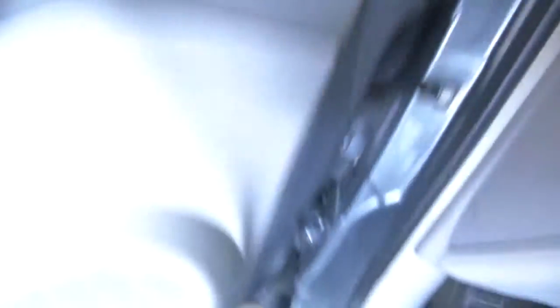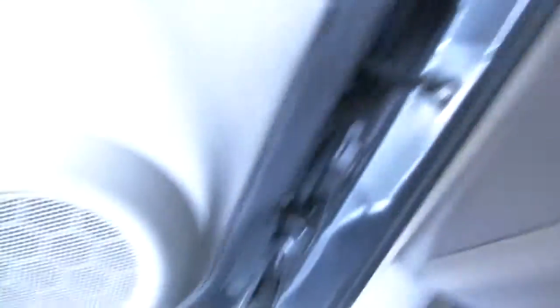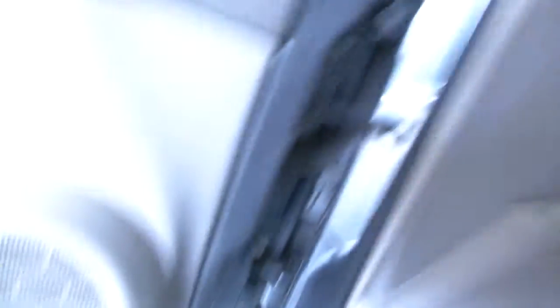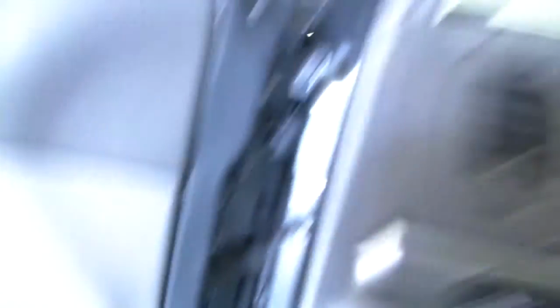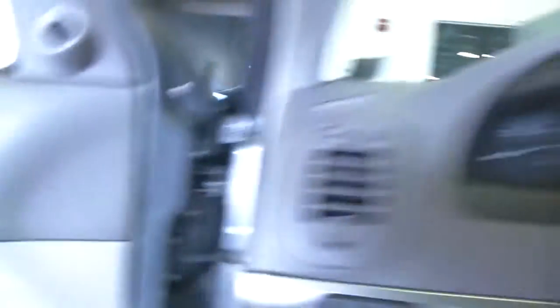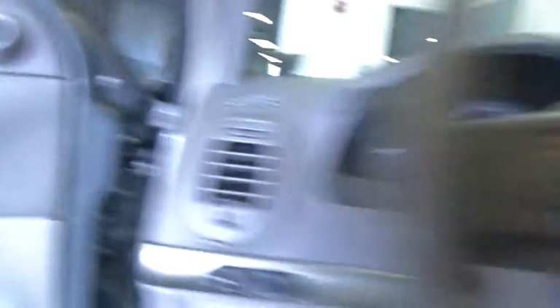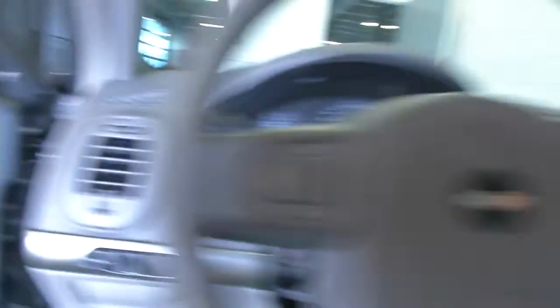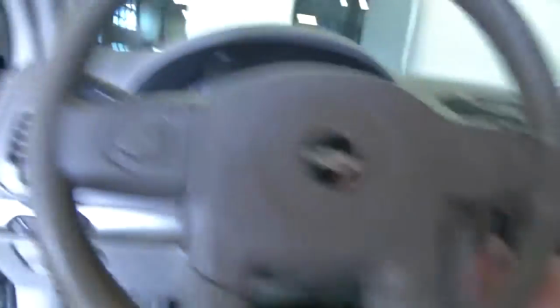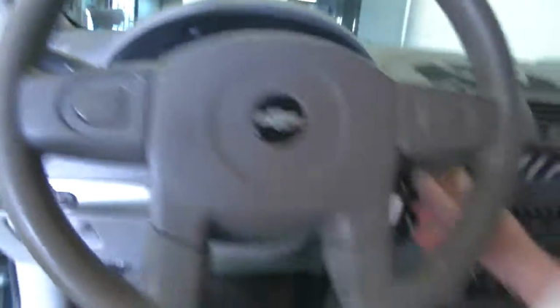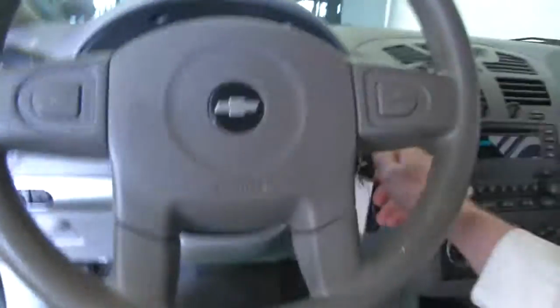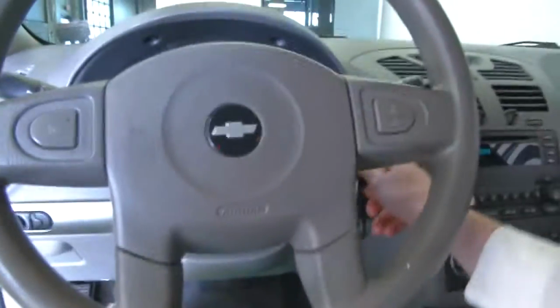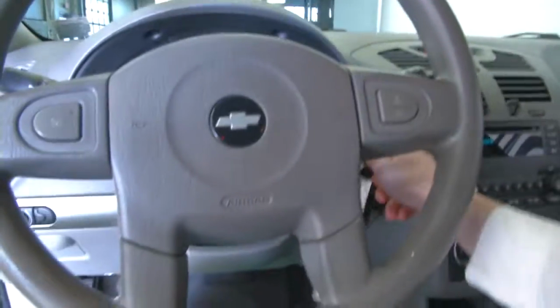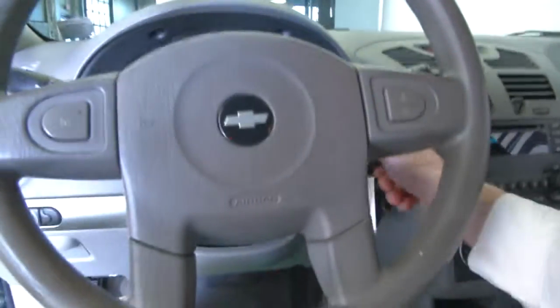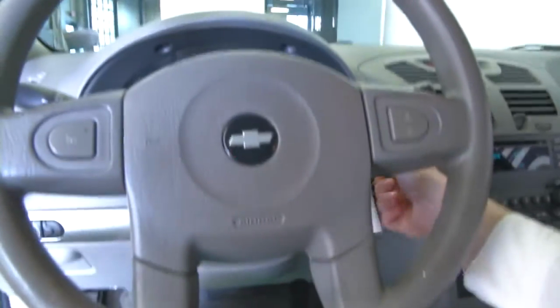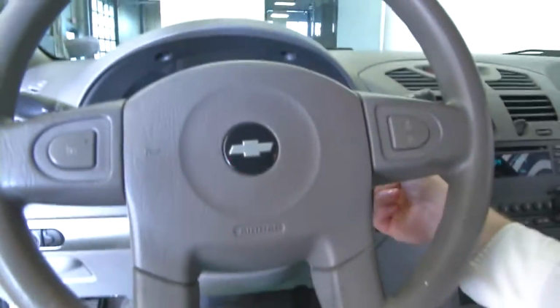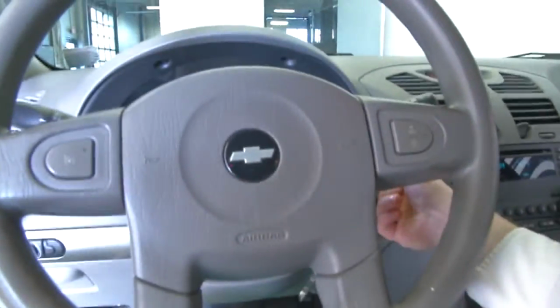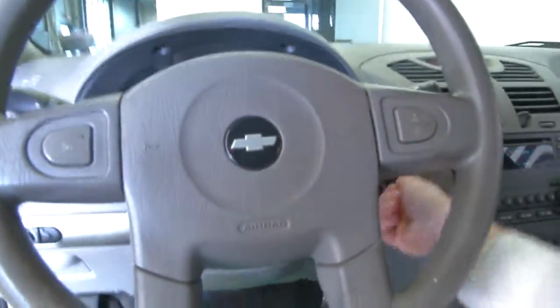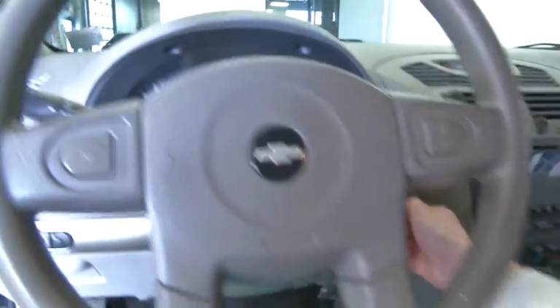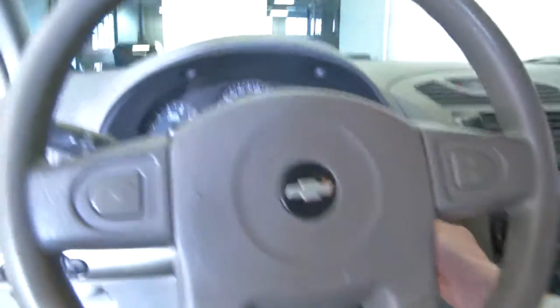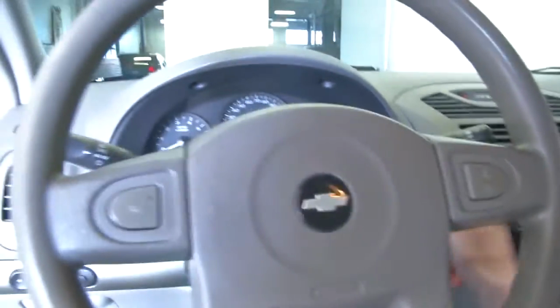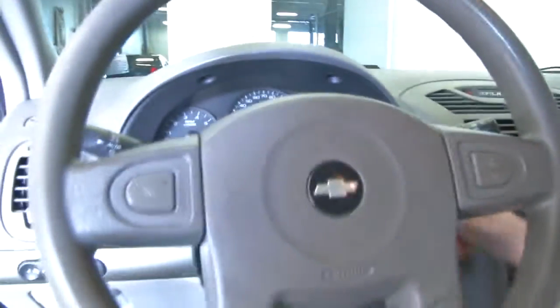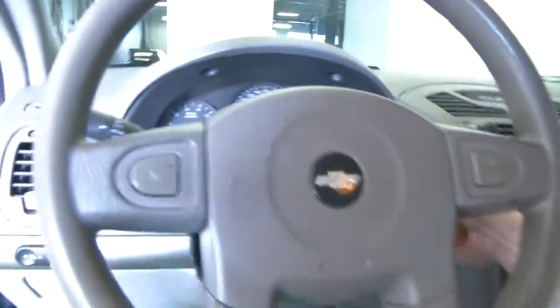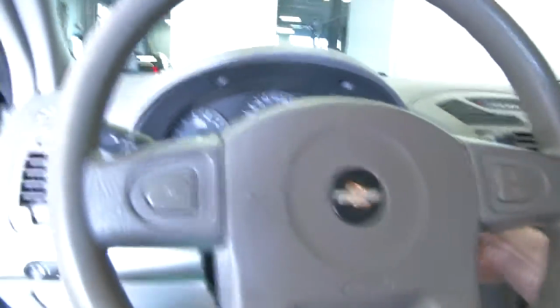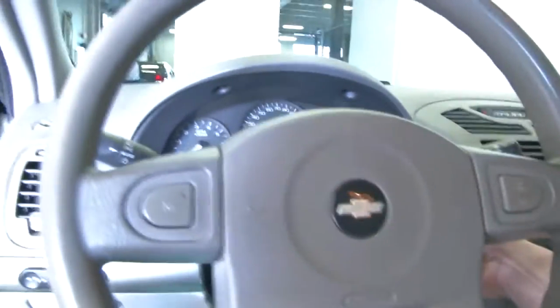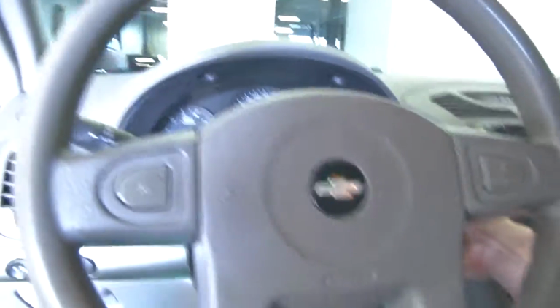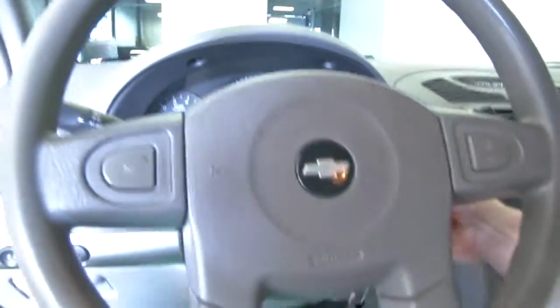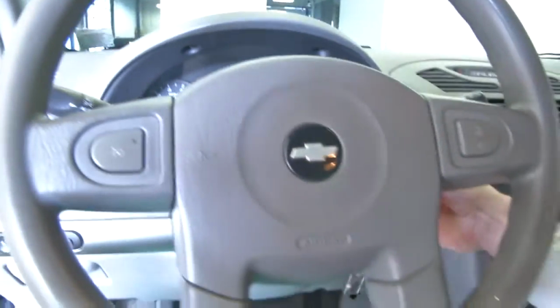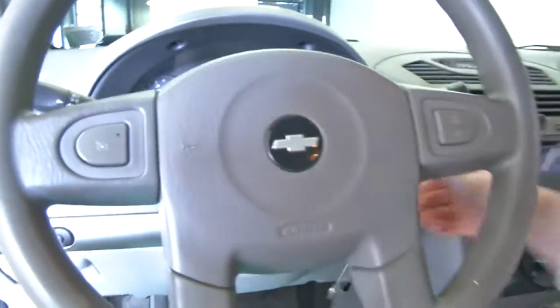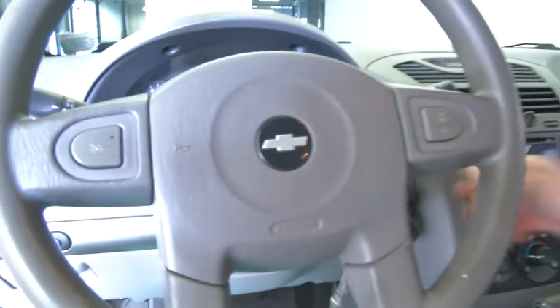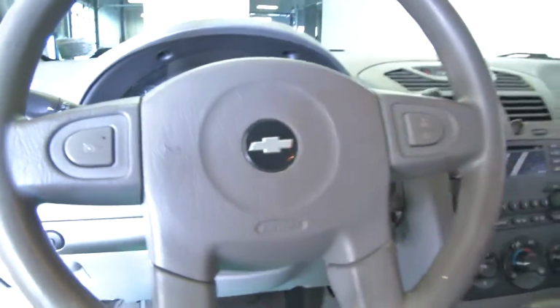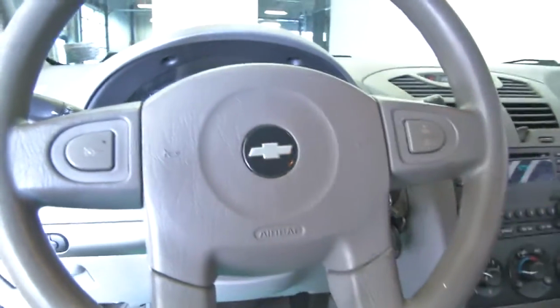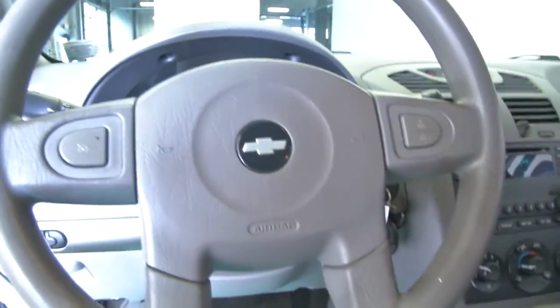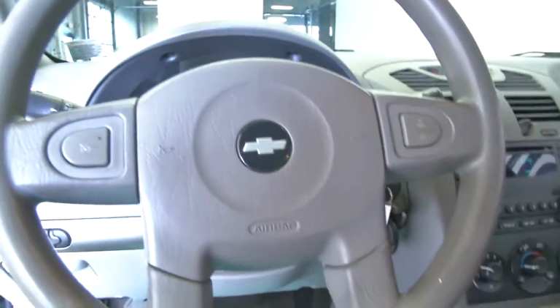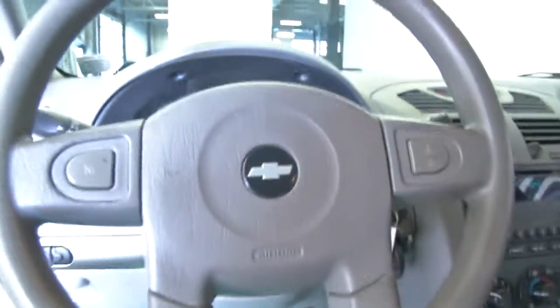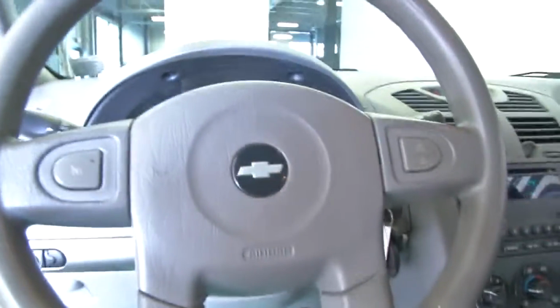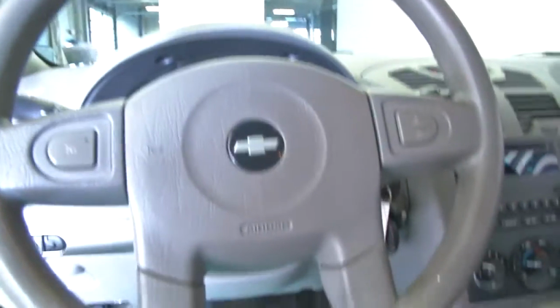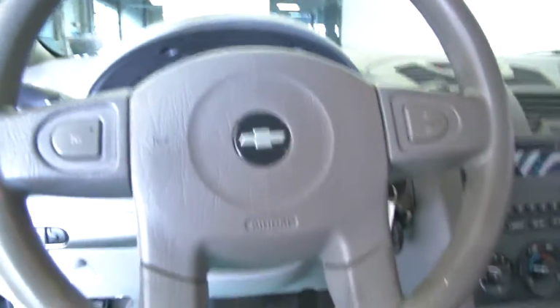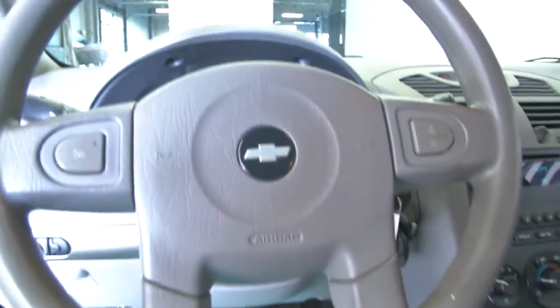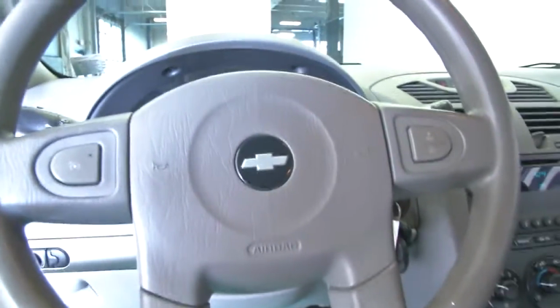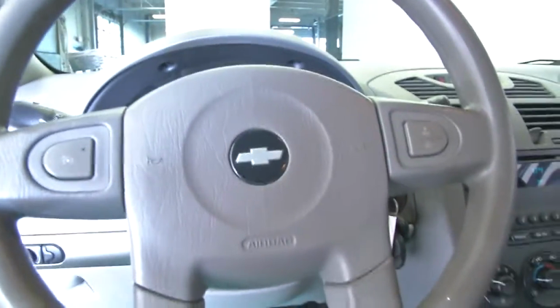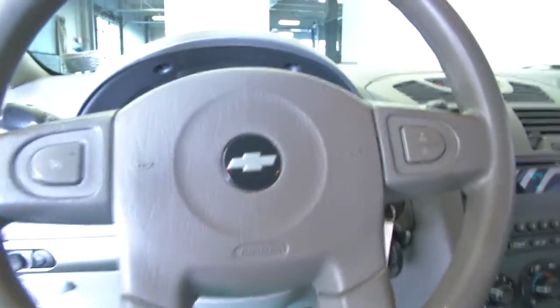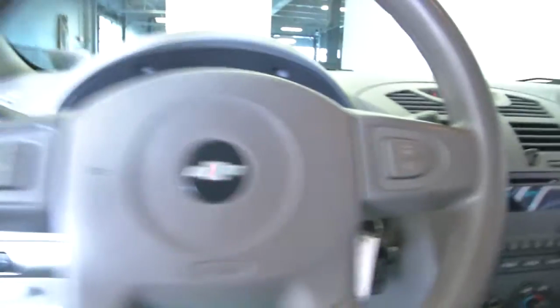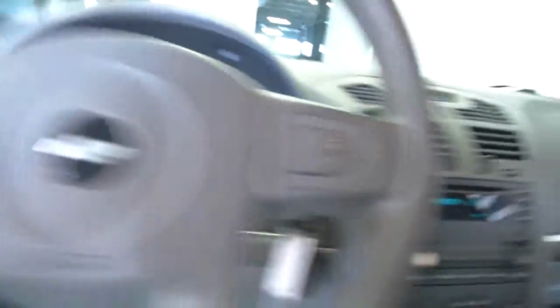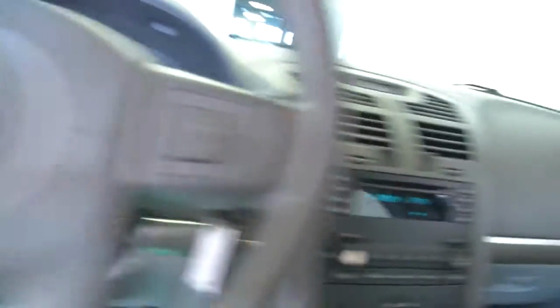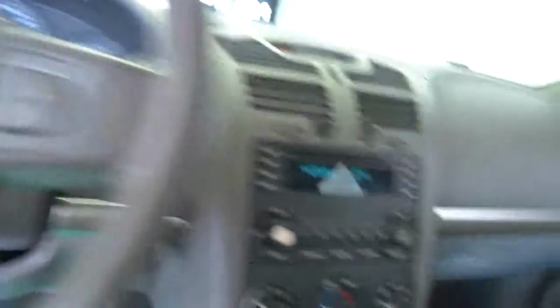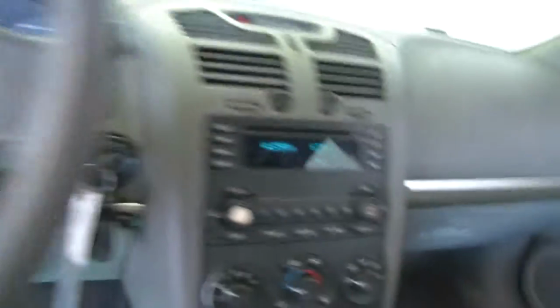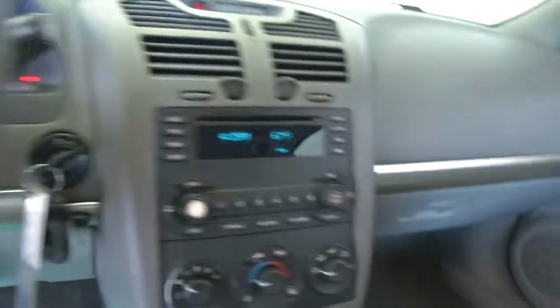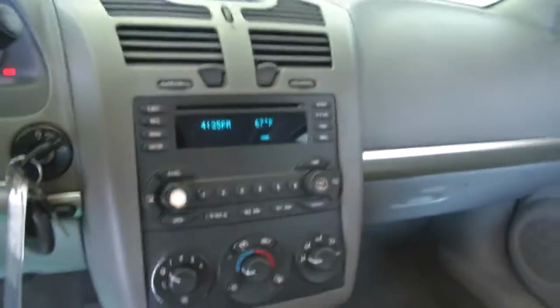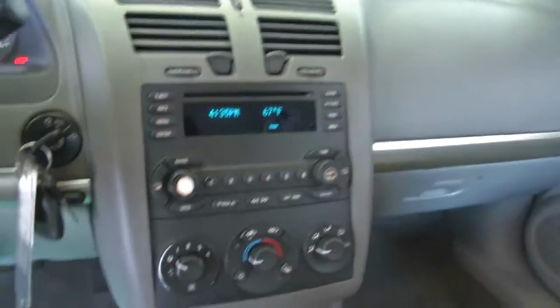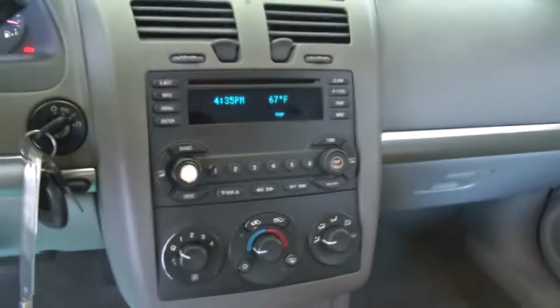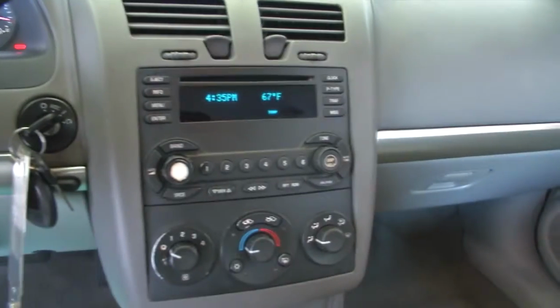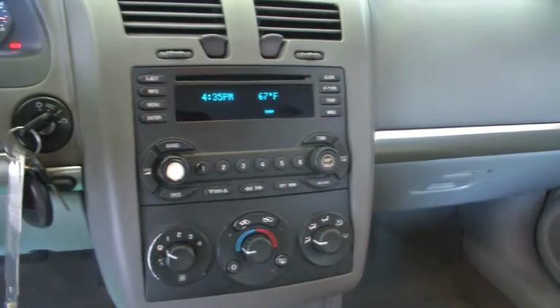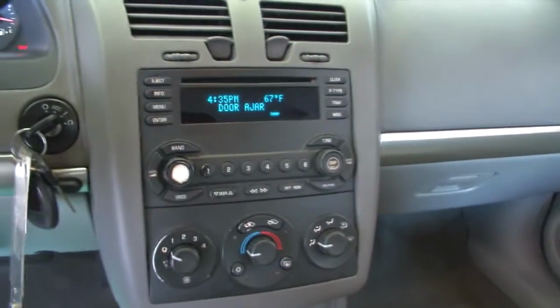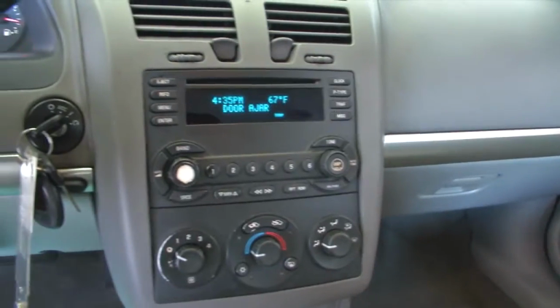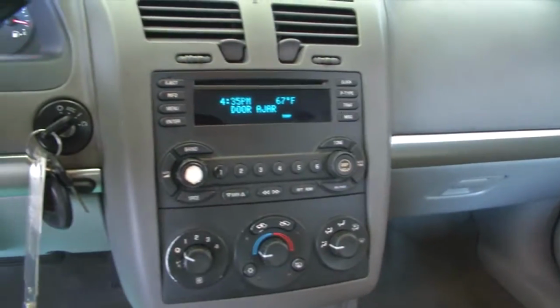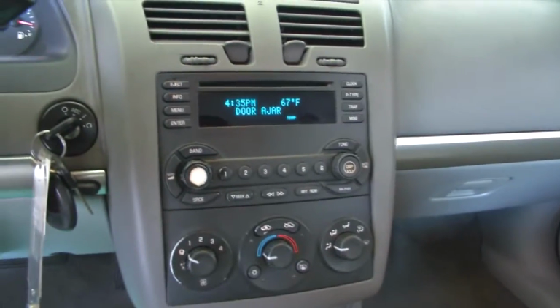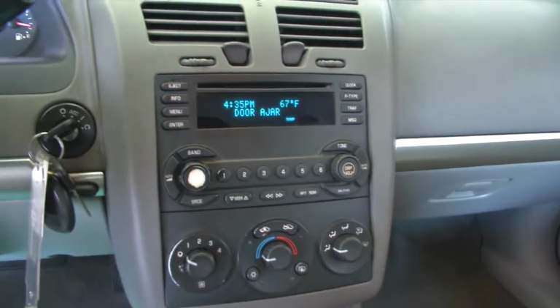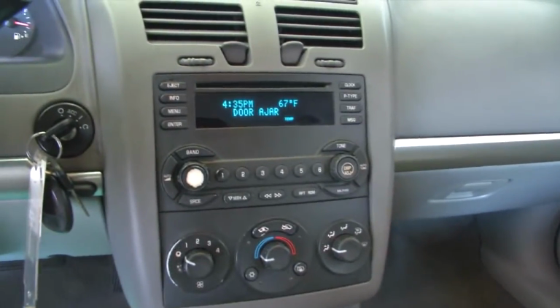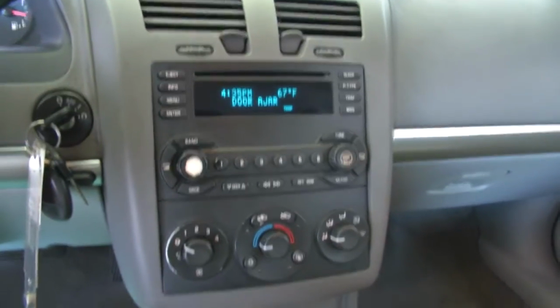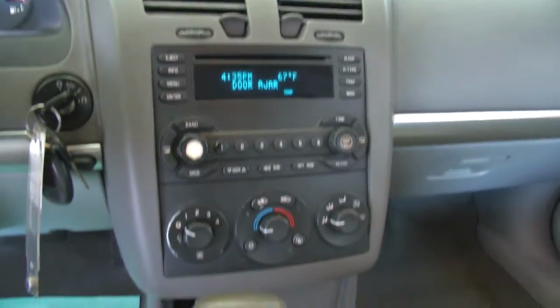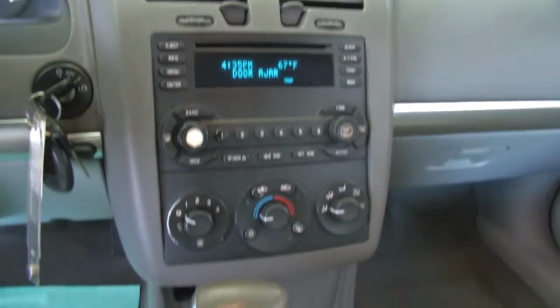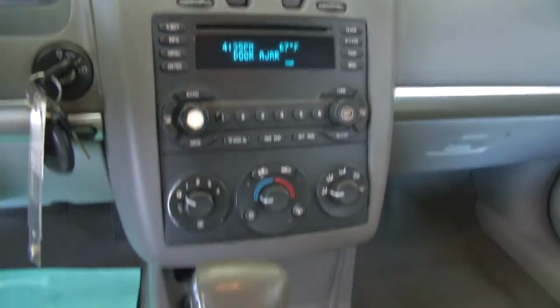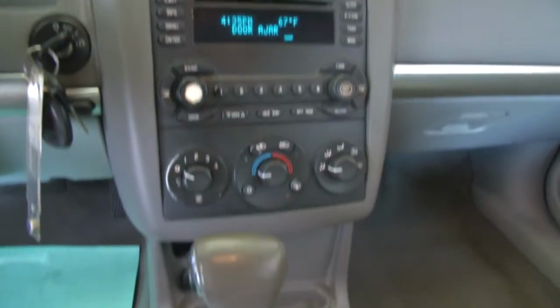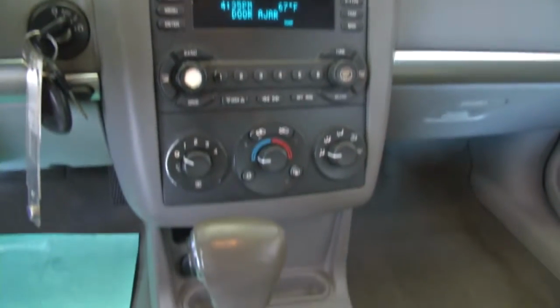Let's start it up. Cruise control mounted on the steering wheel. AM FM radio.